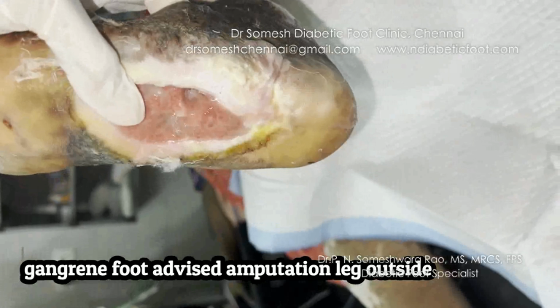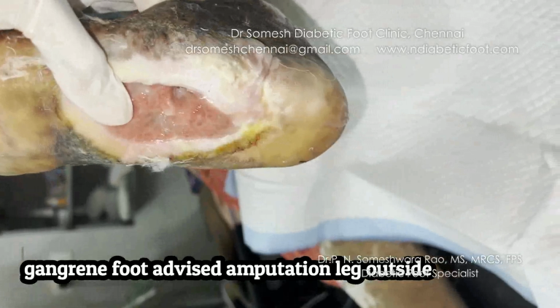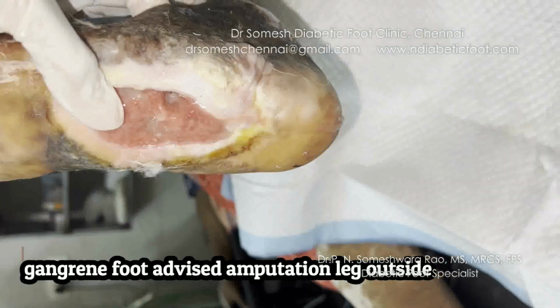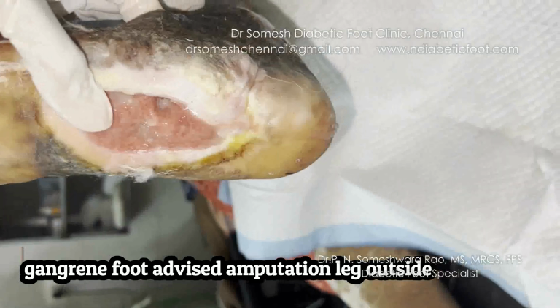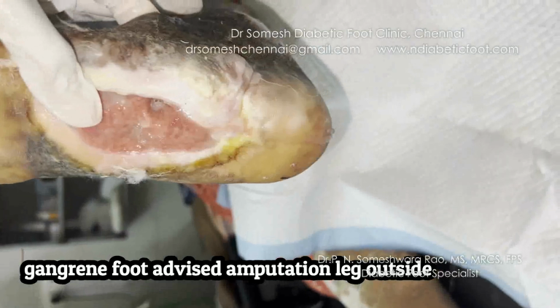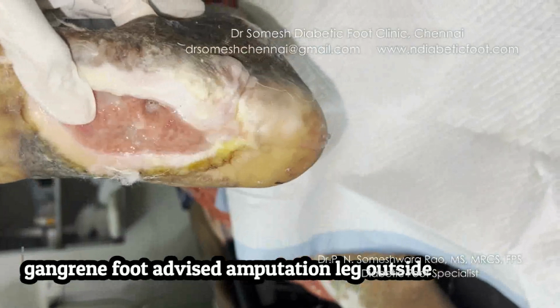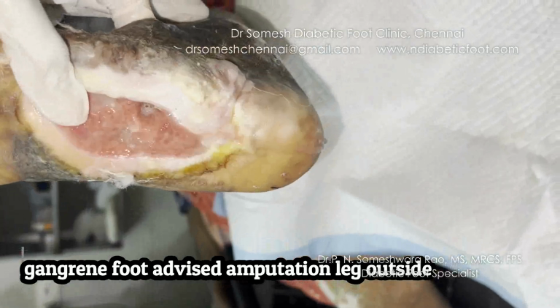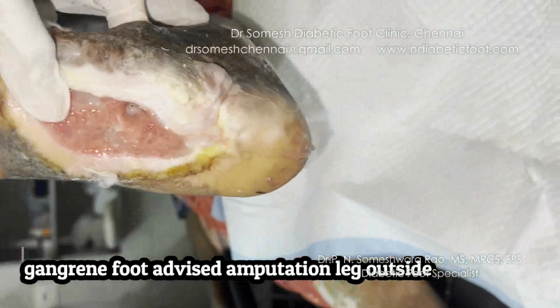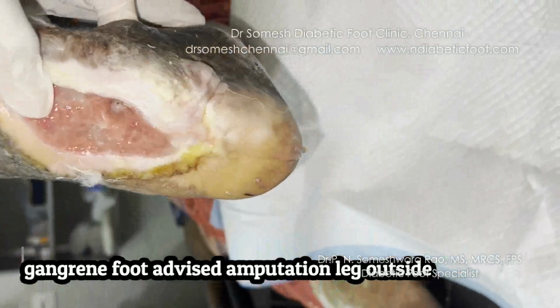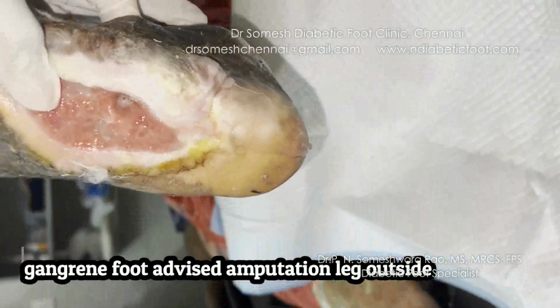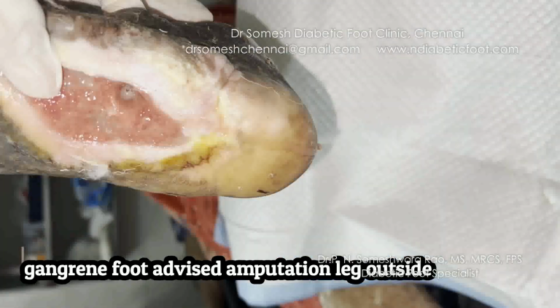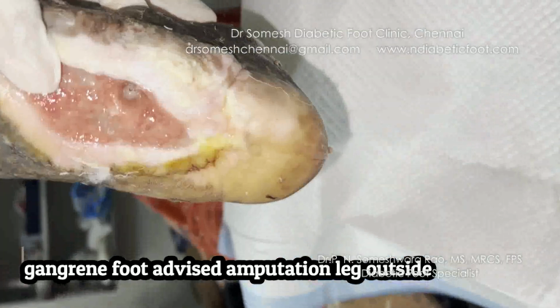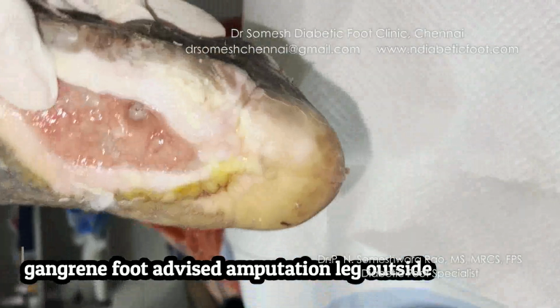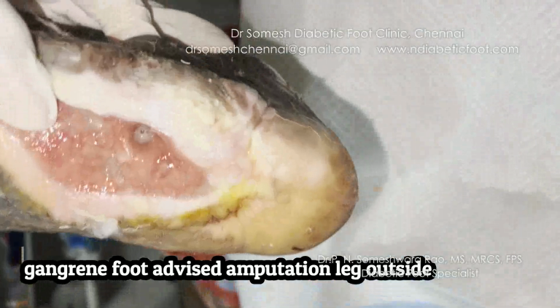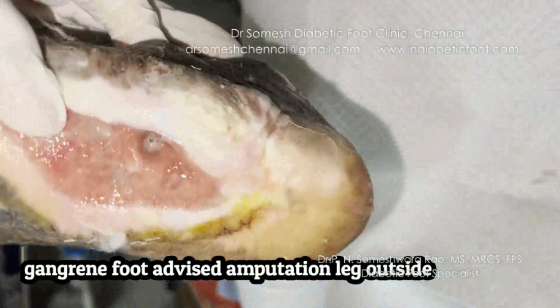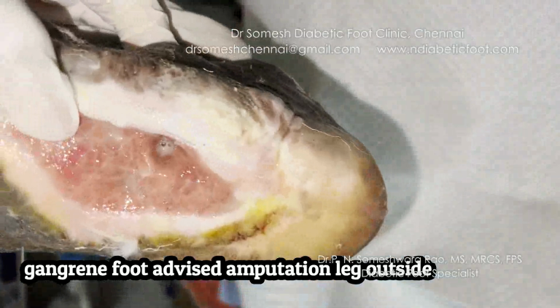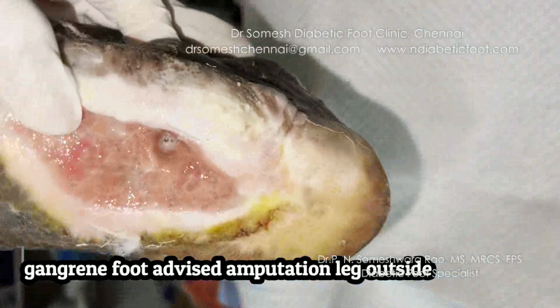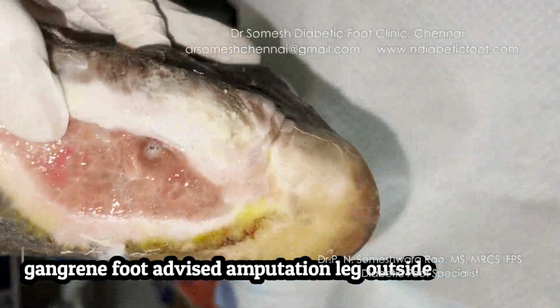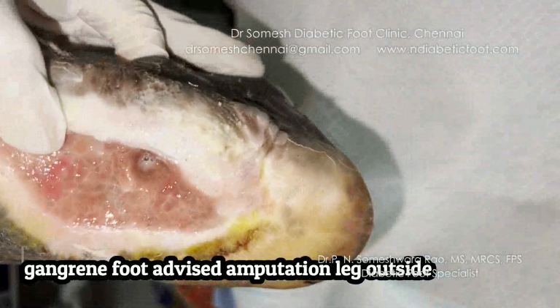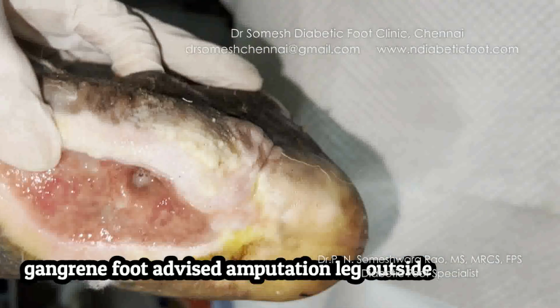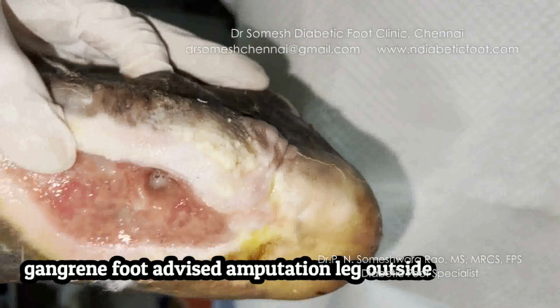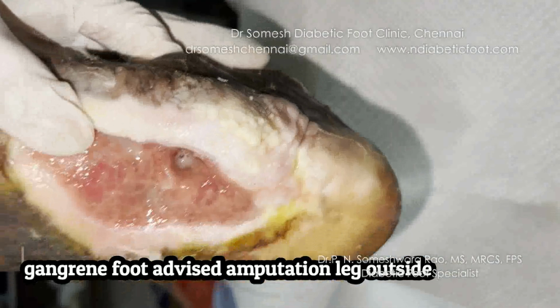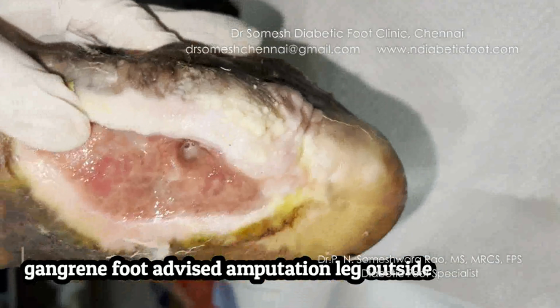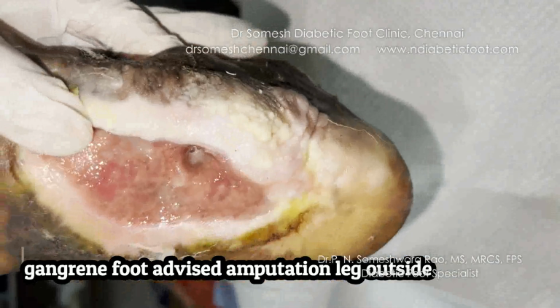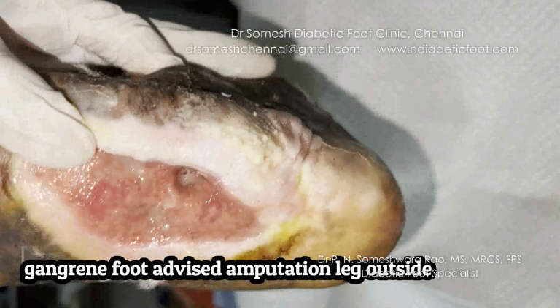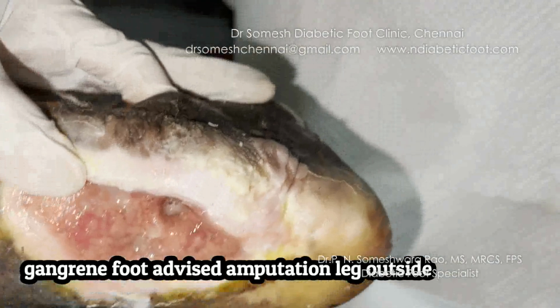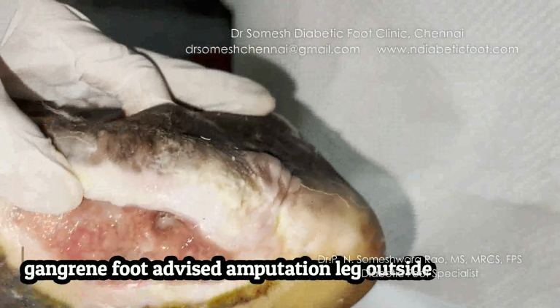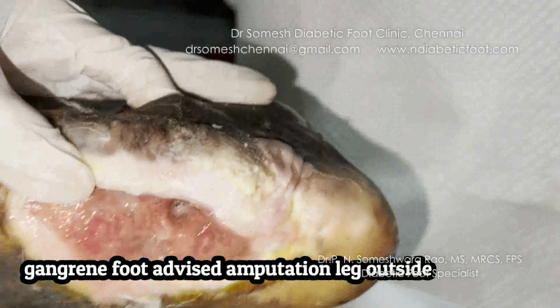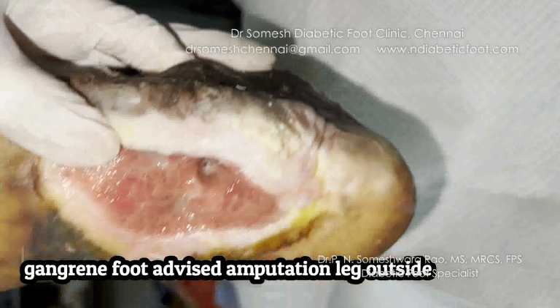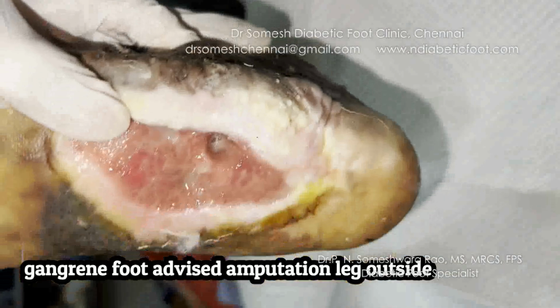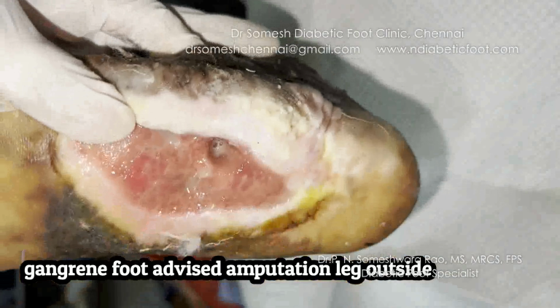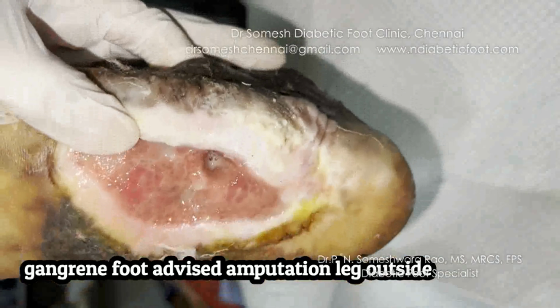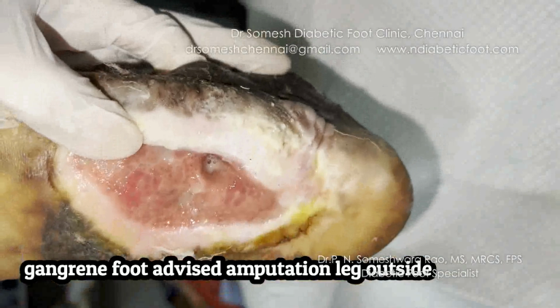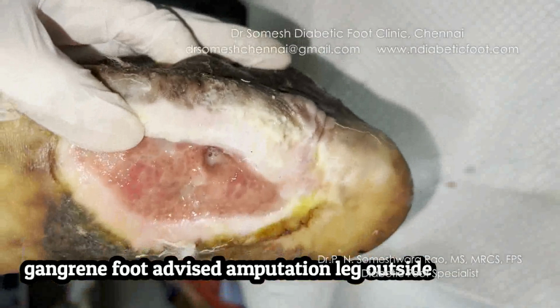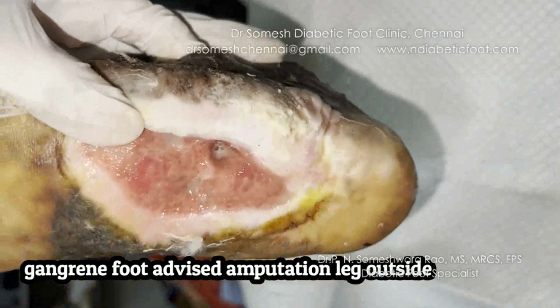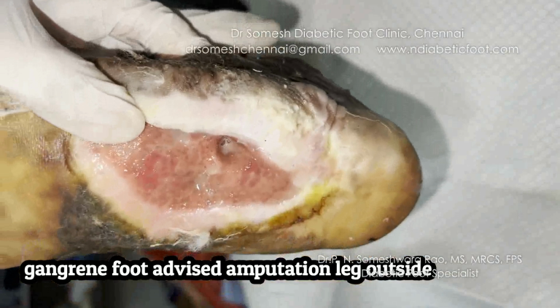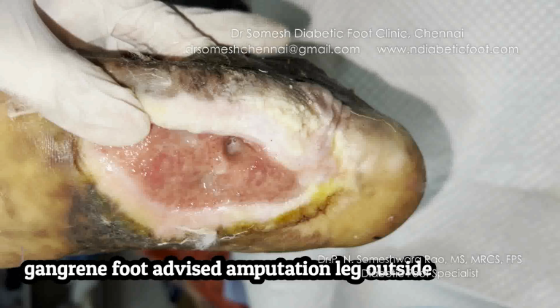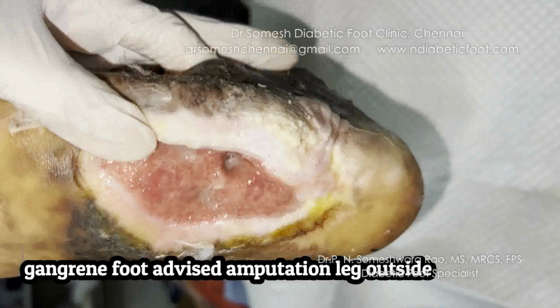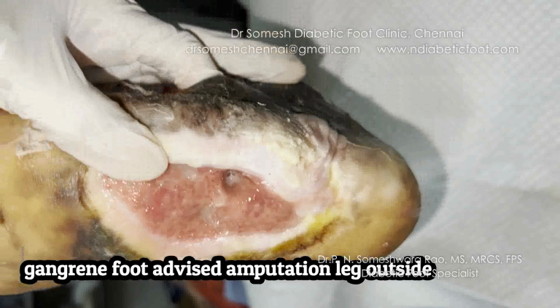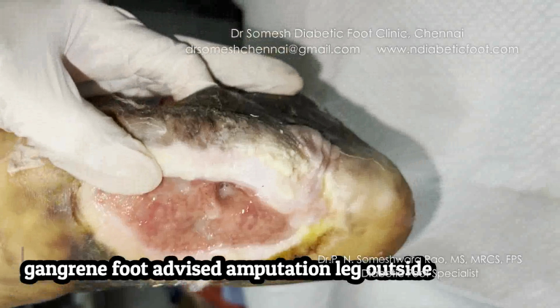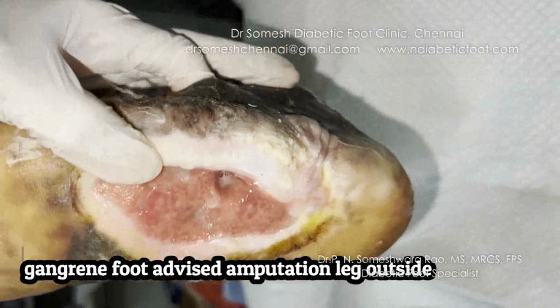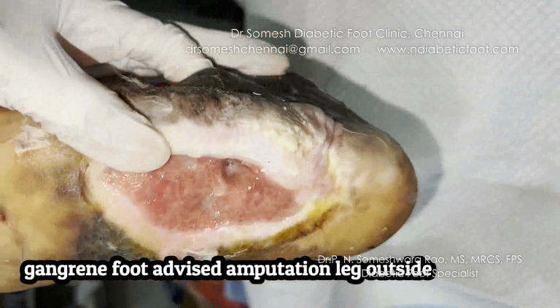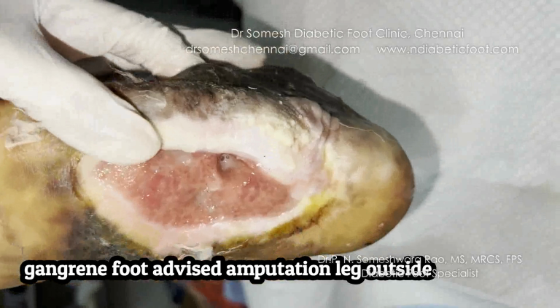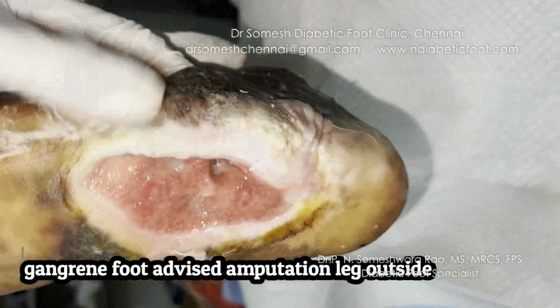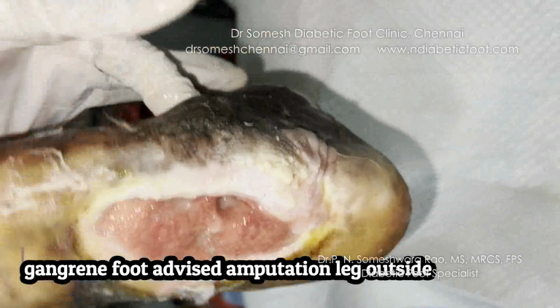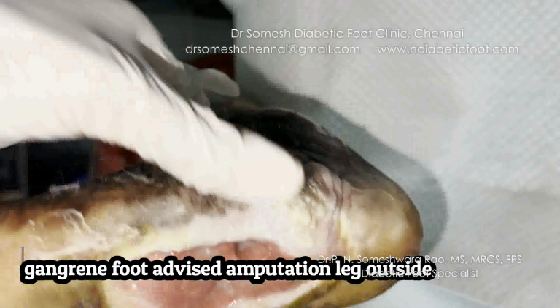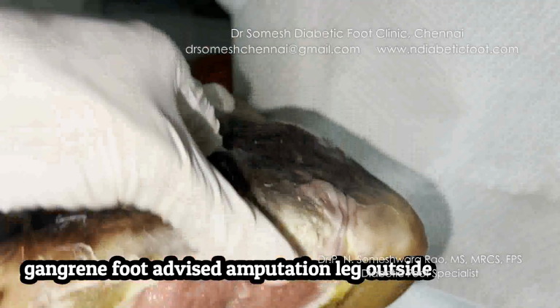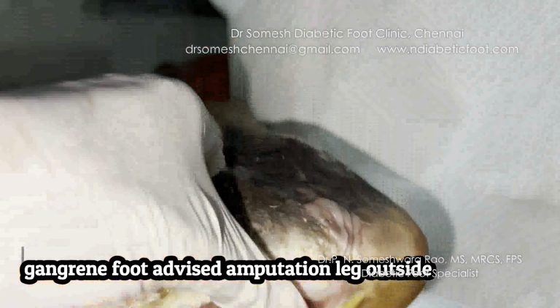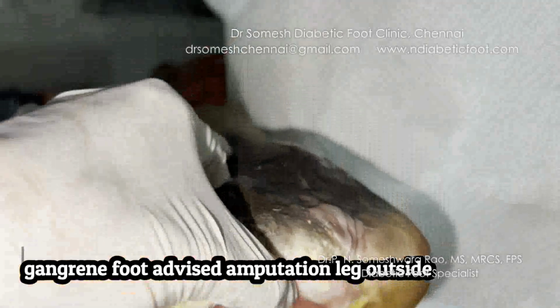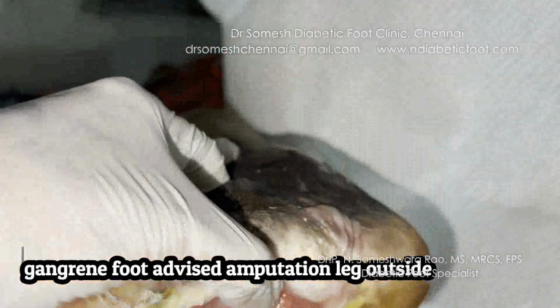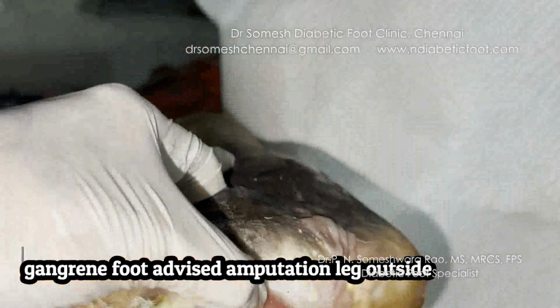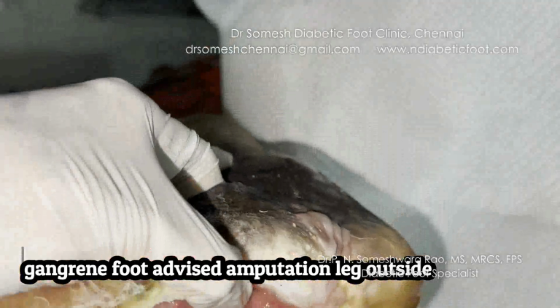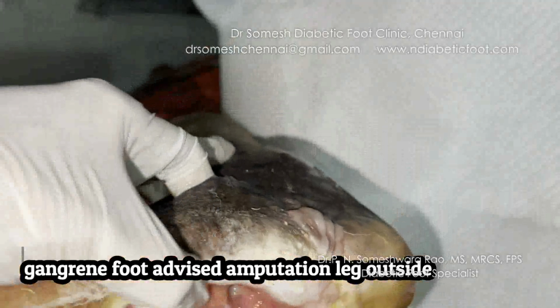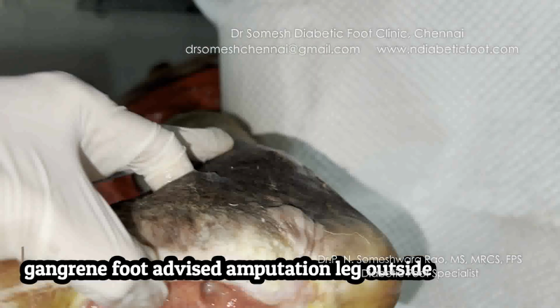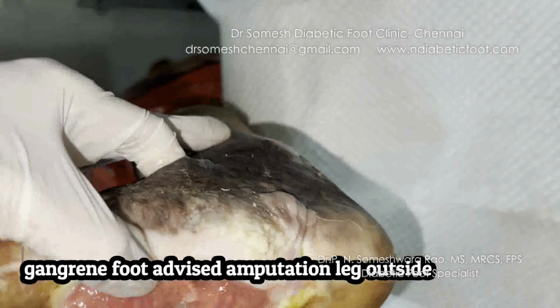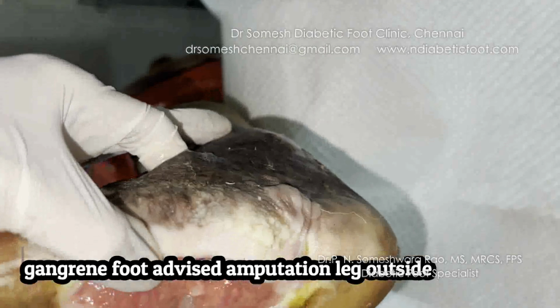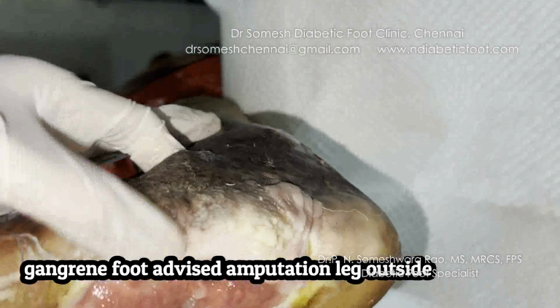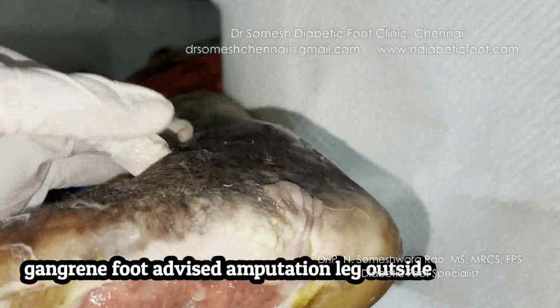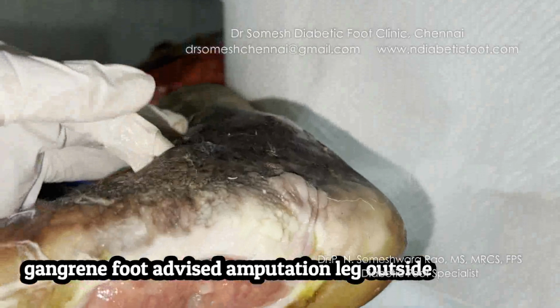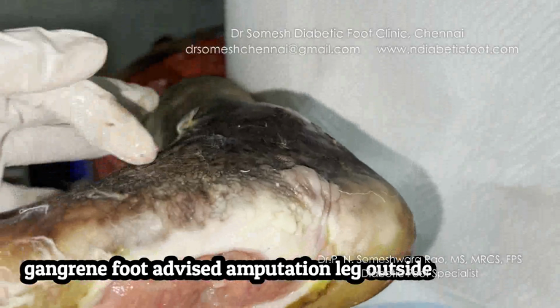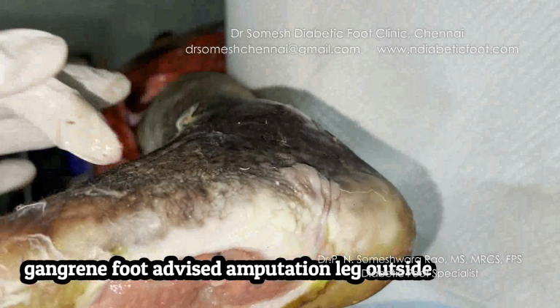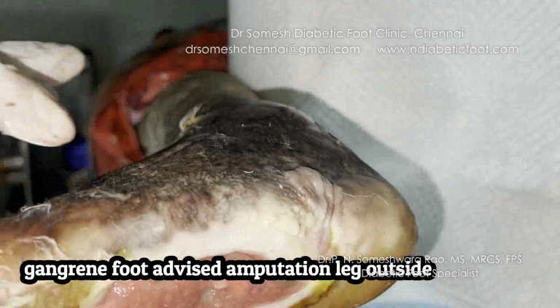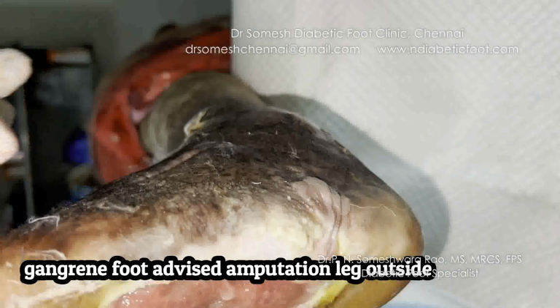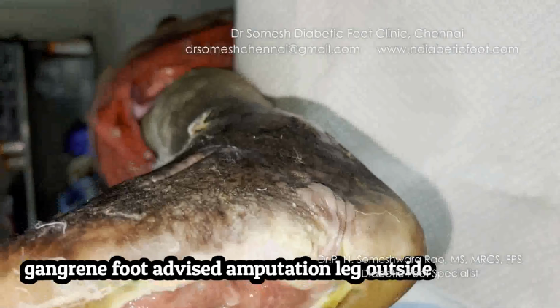So if you don't probe the ulcer at the center, then you don't understand why this ulcer is not healing the patient. It is a diabetic ulcer.